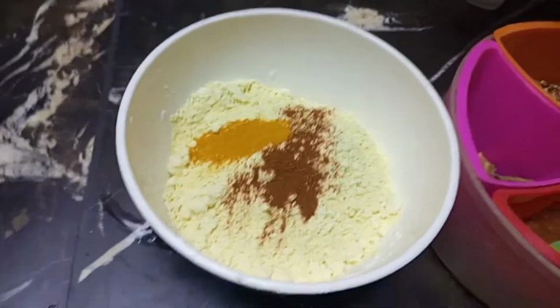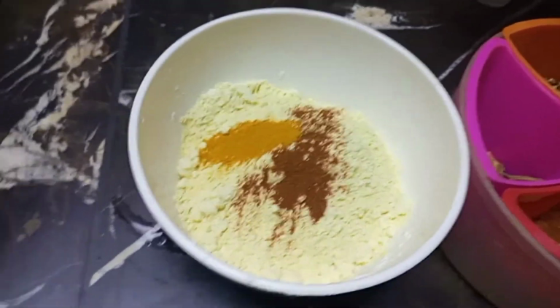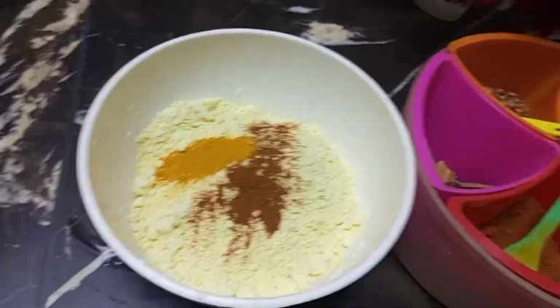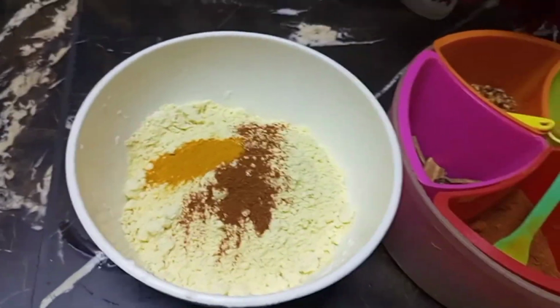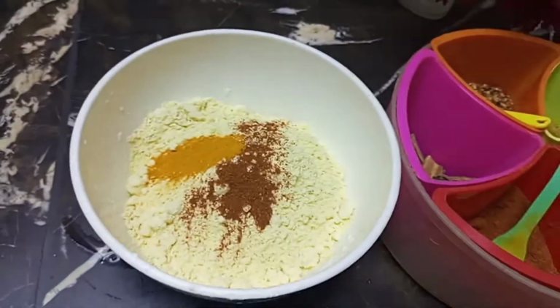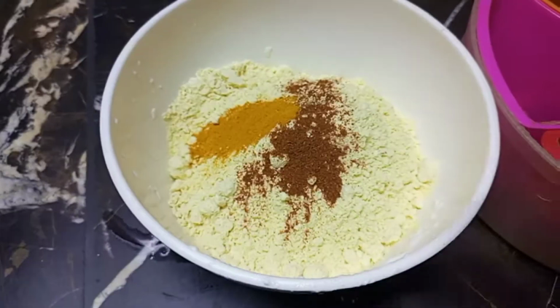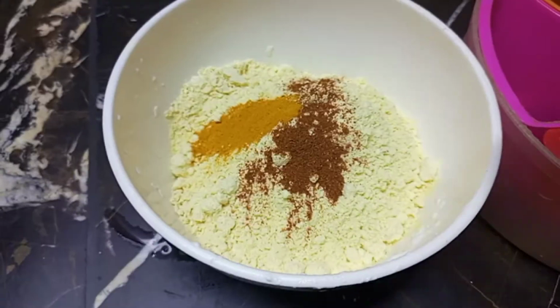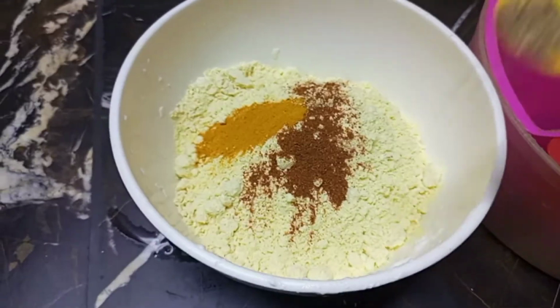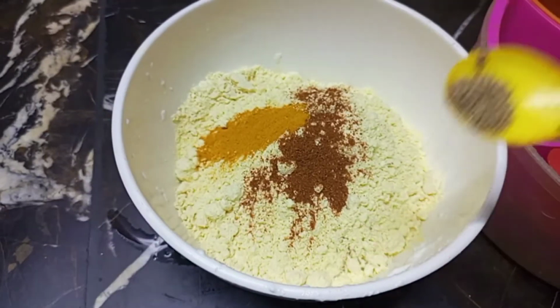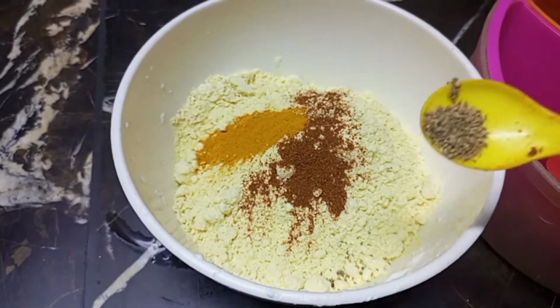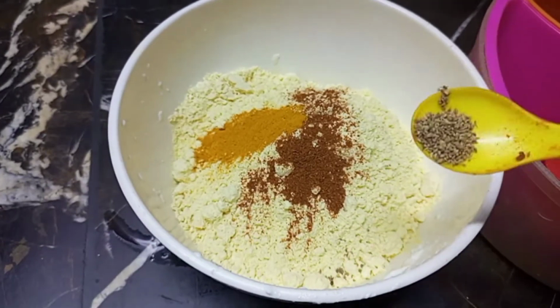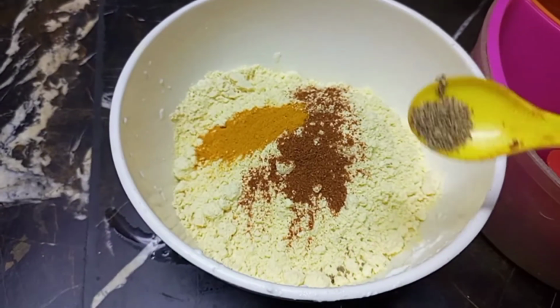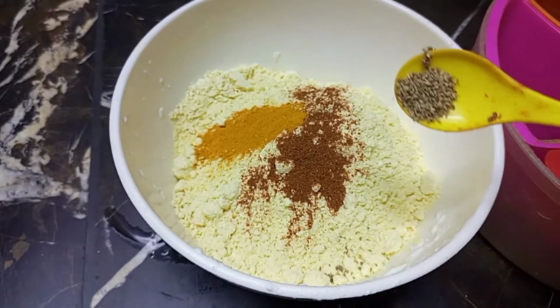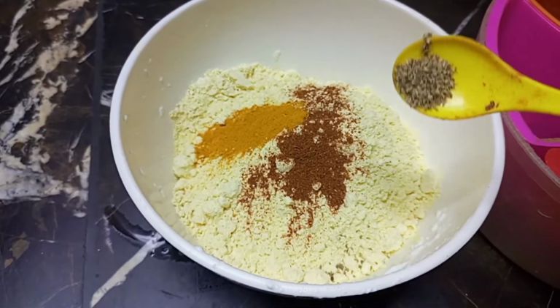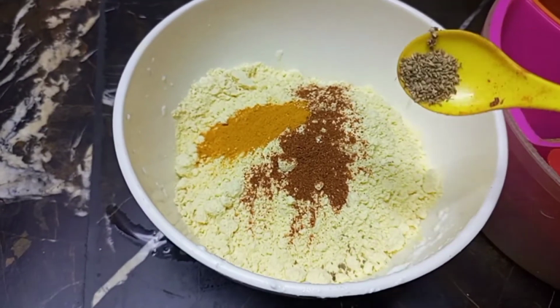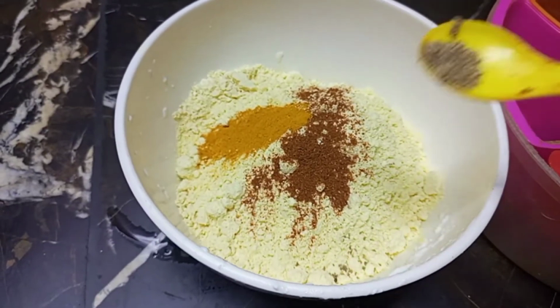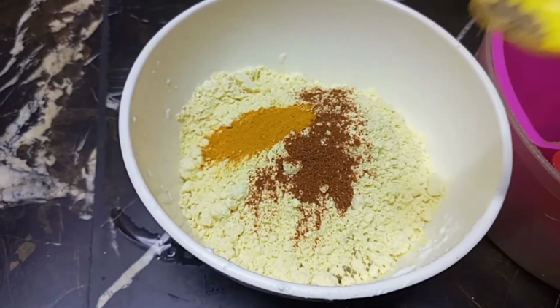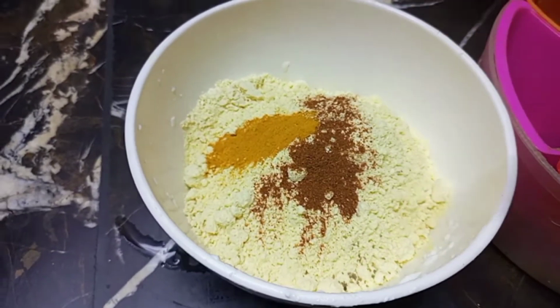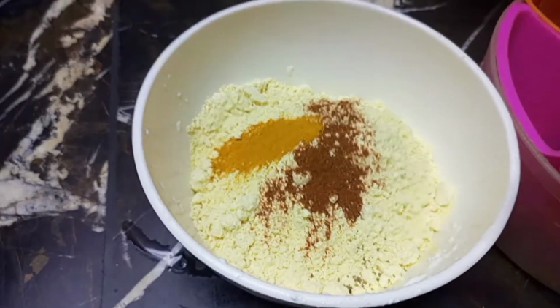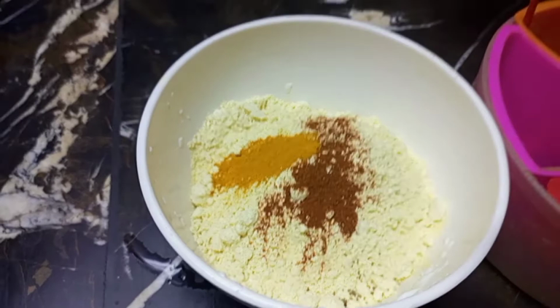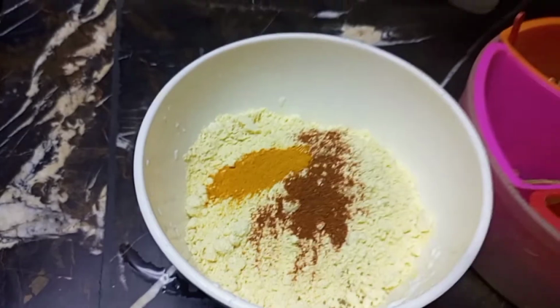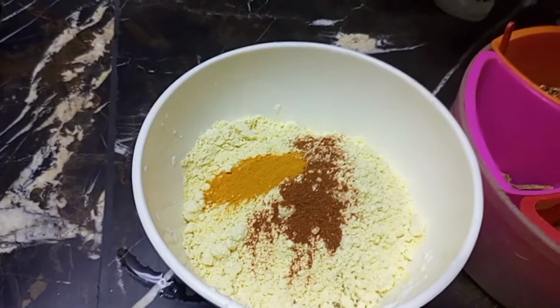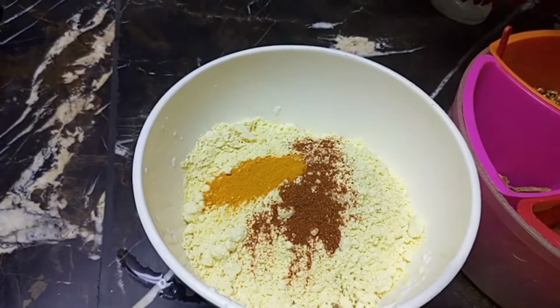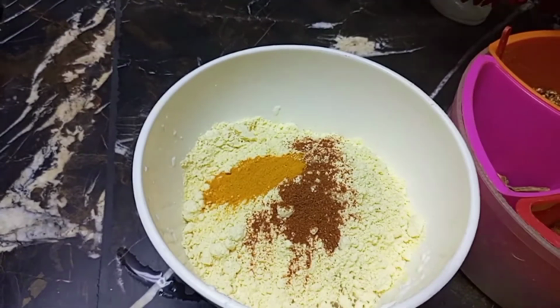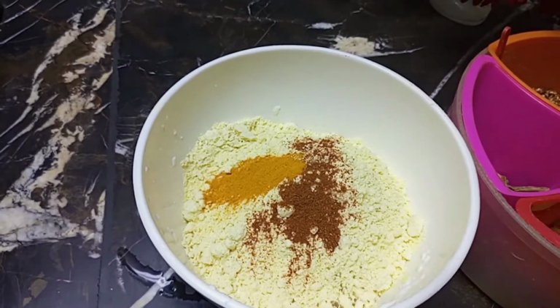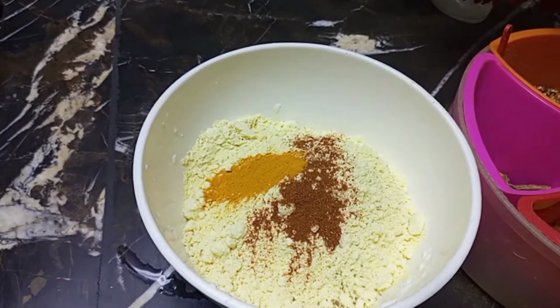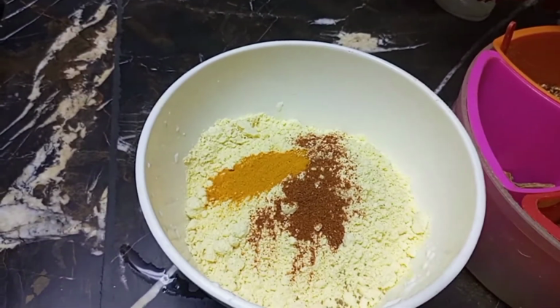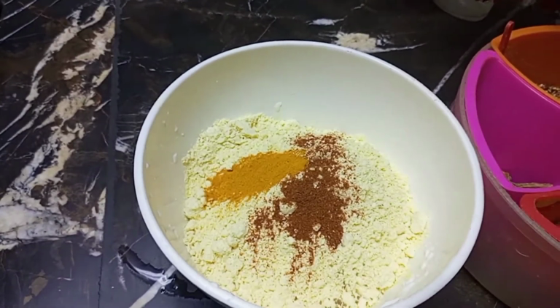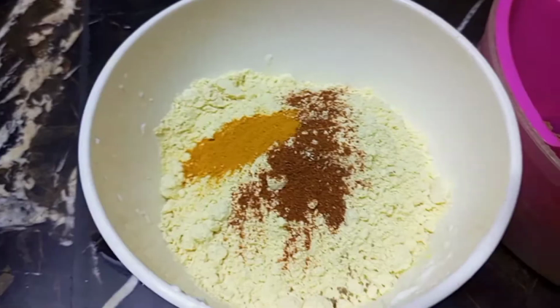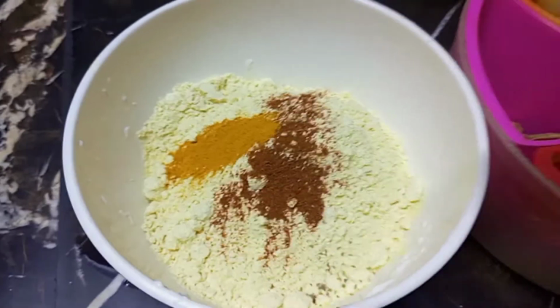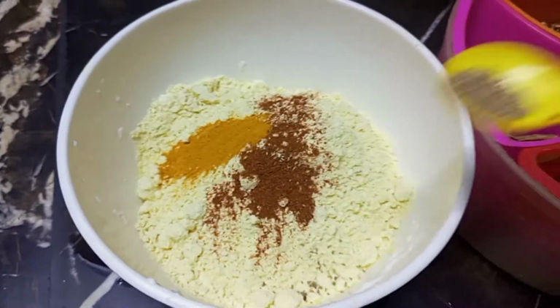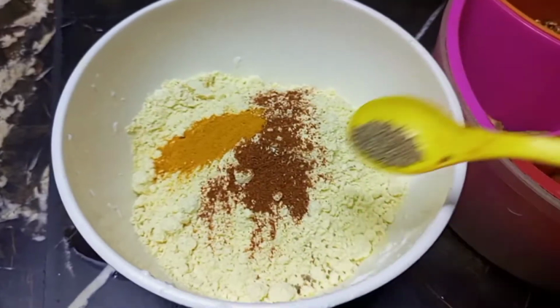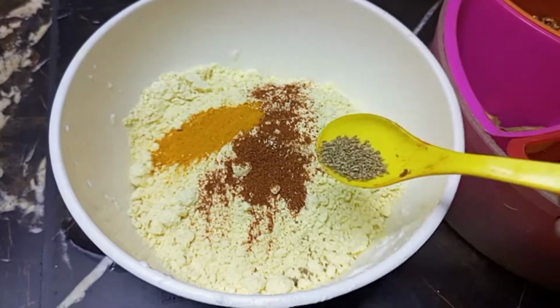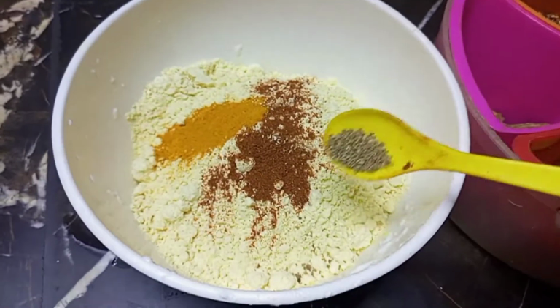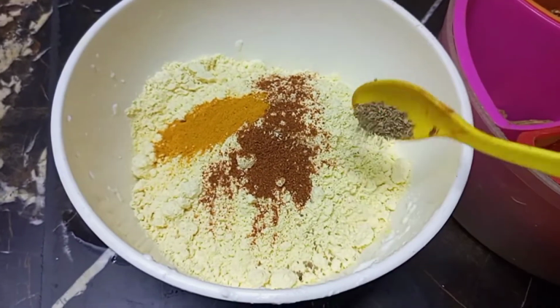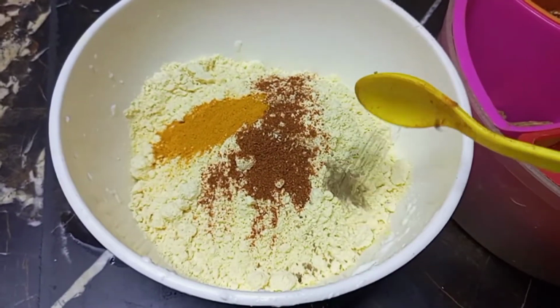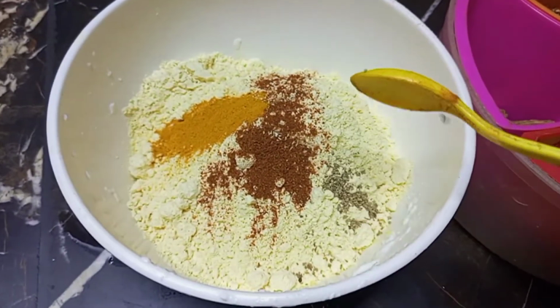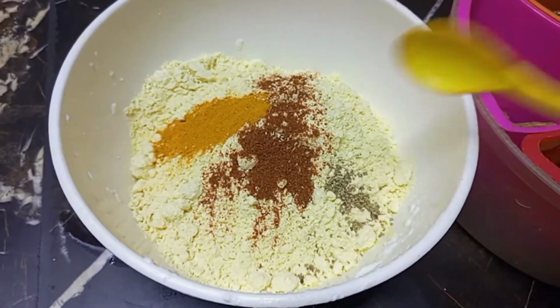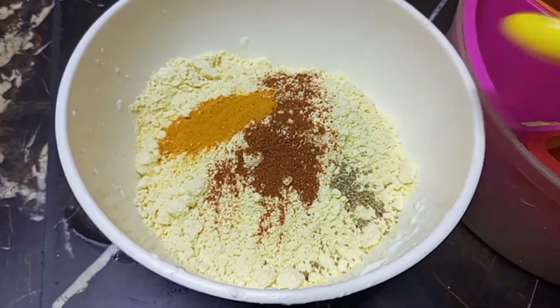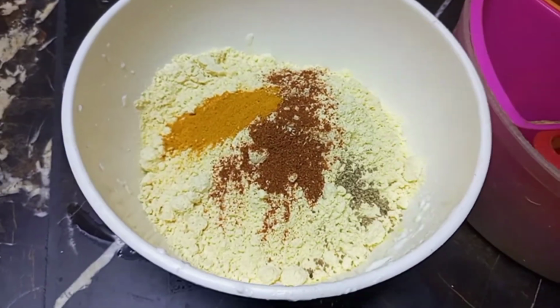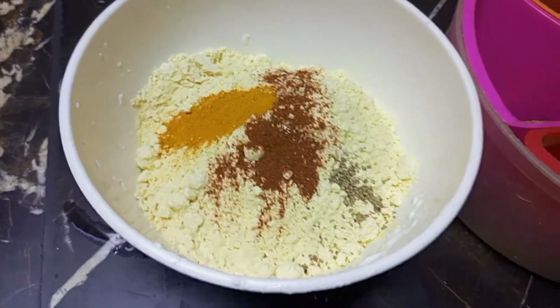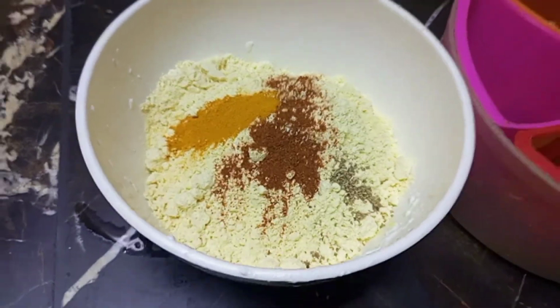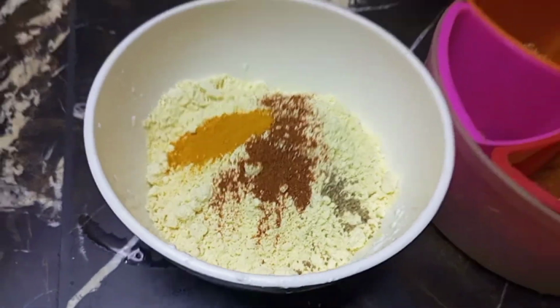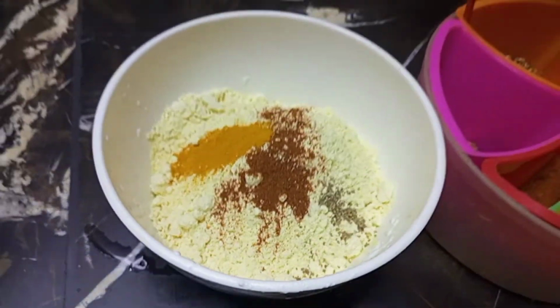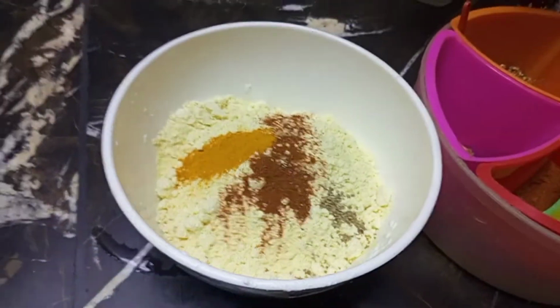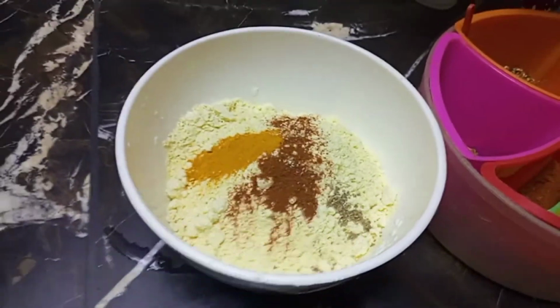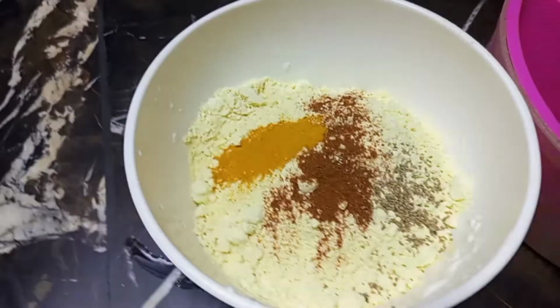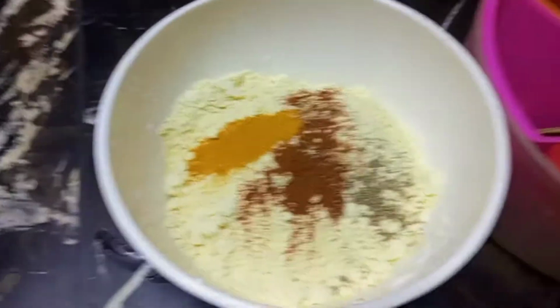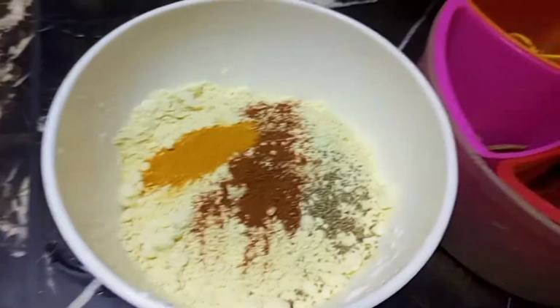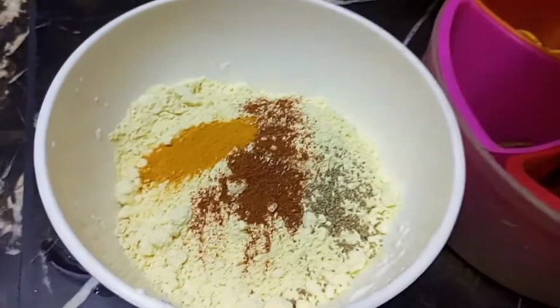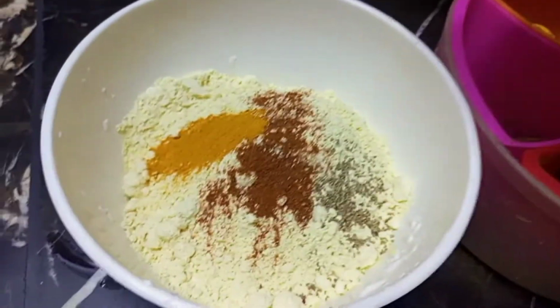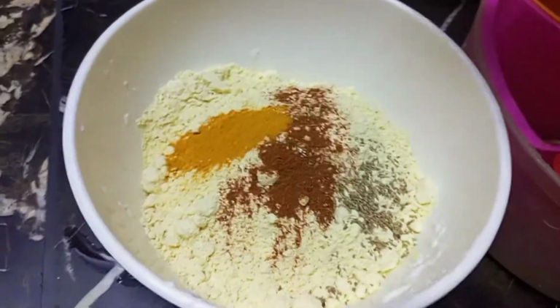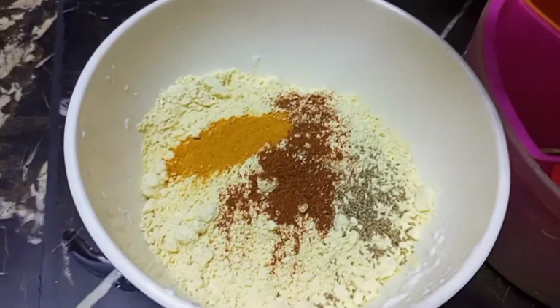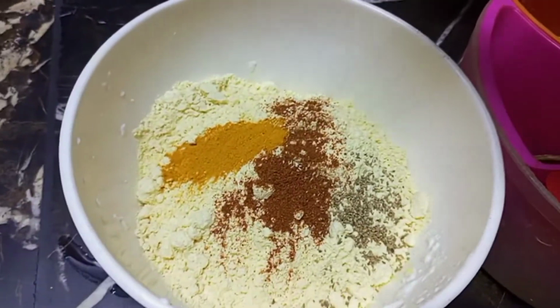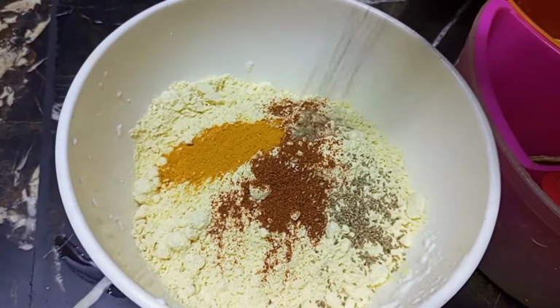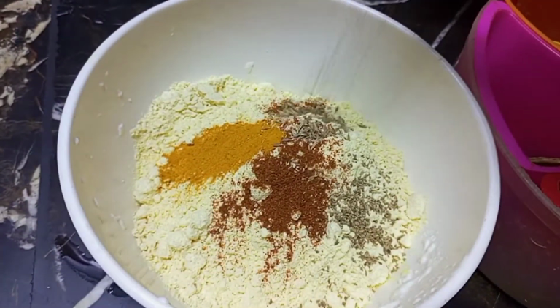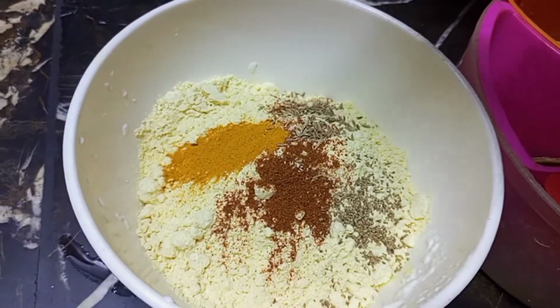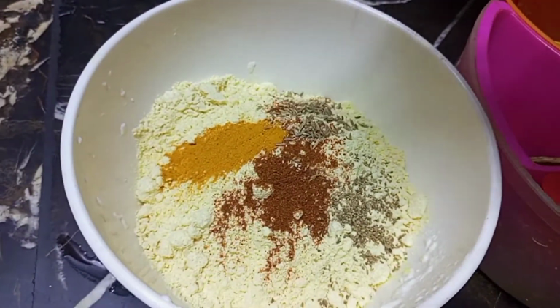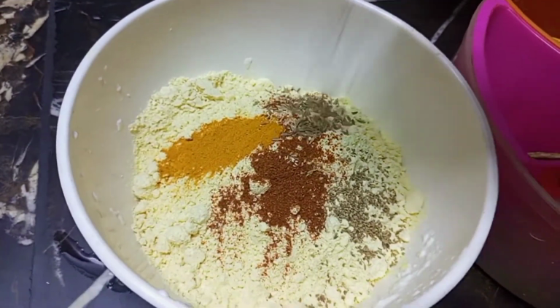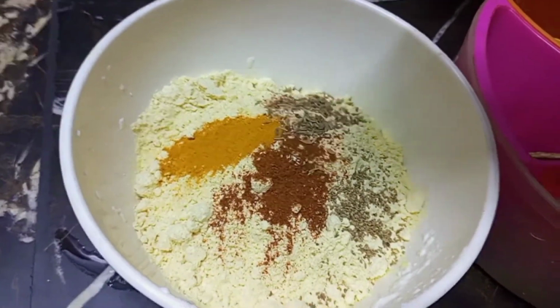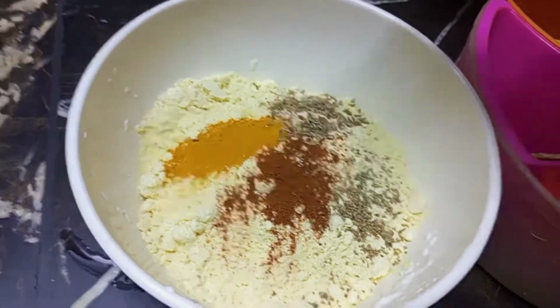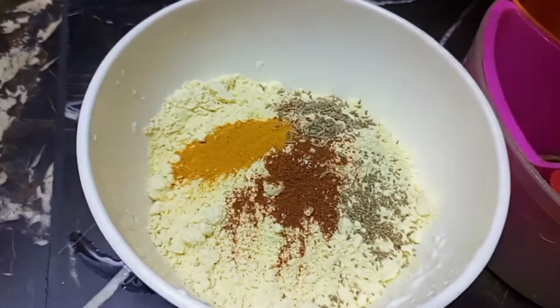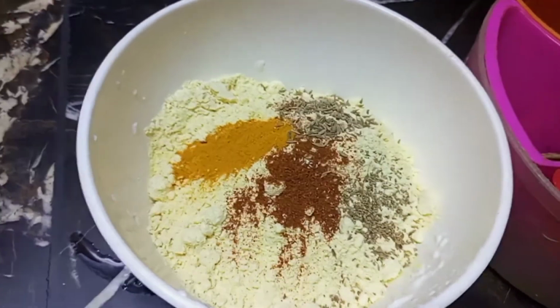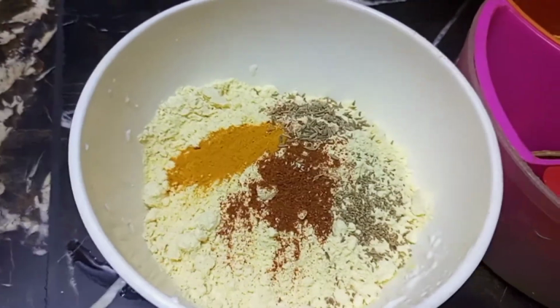We will make a mixture of spices on the side. If you make it by hand, you will not make a good one. We have also made a healthy mixture.